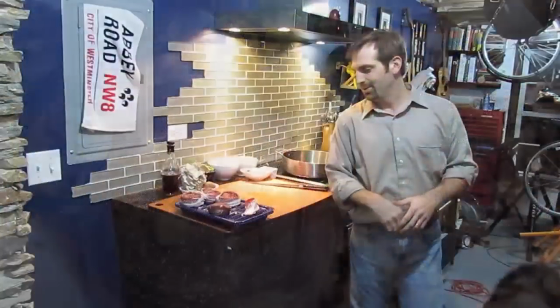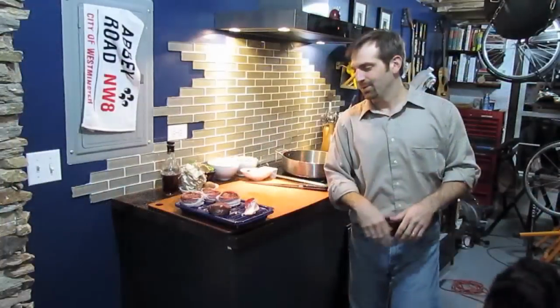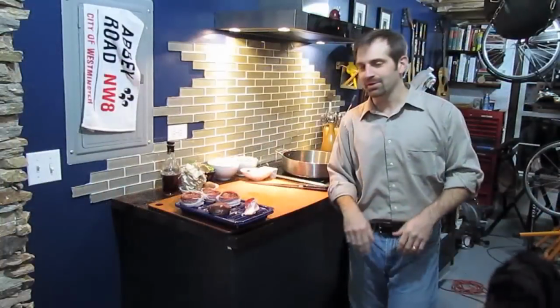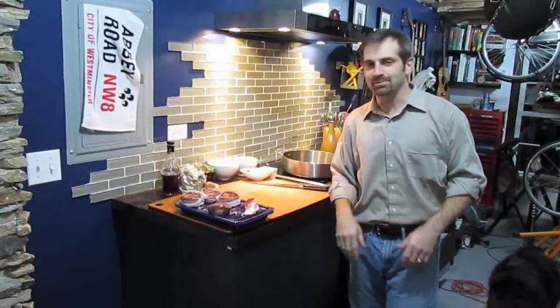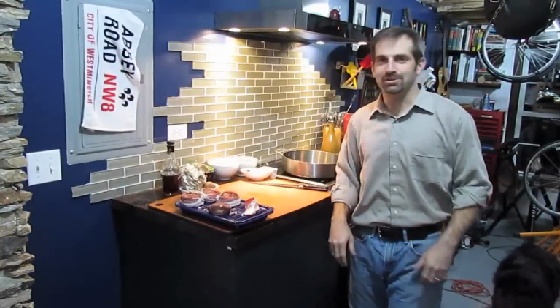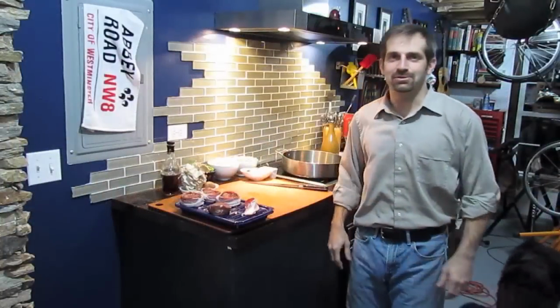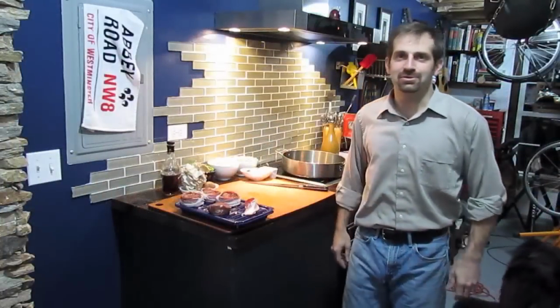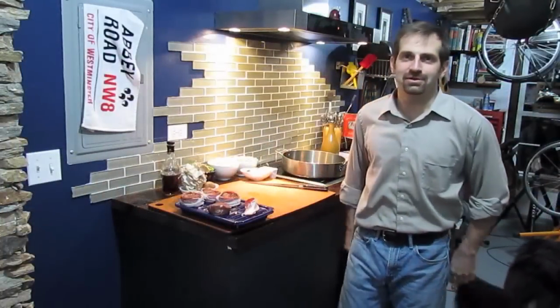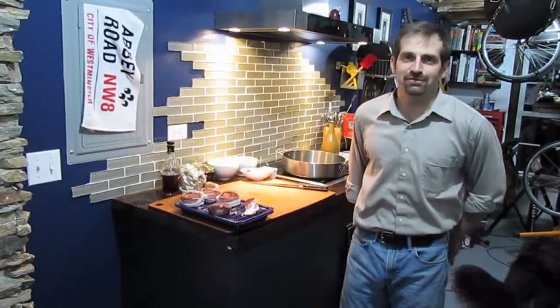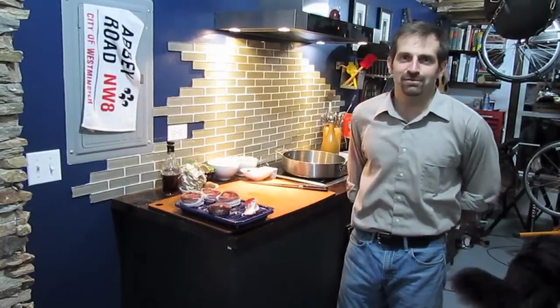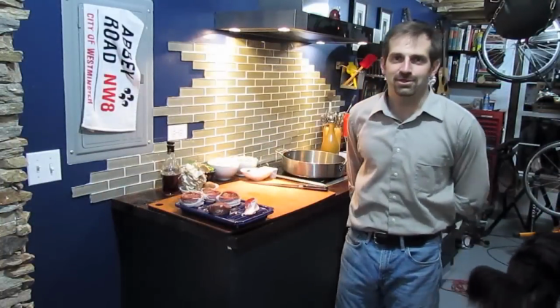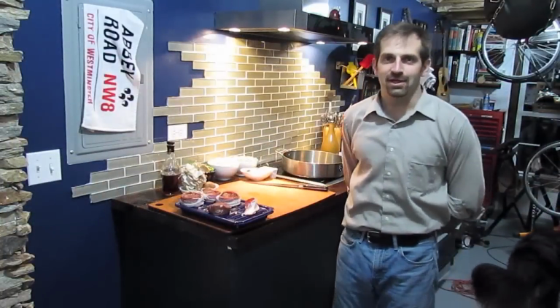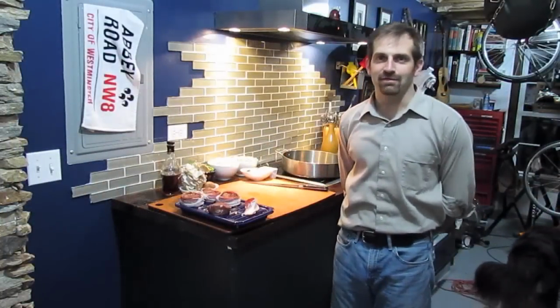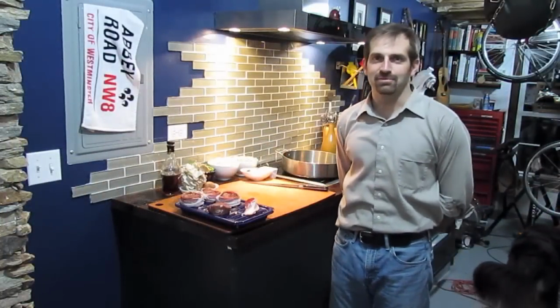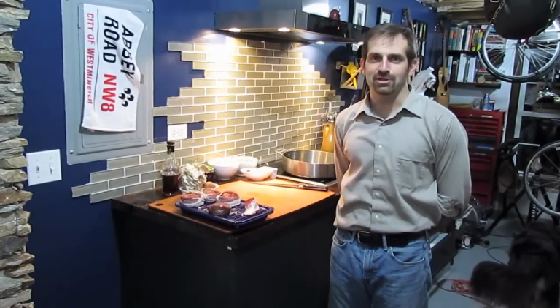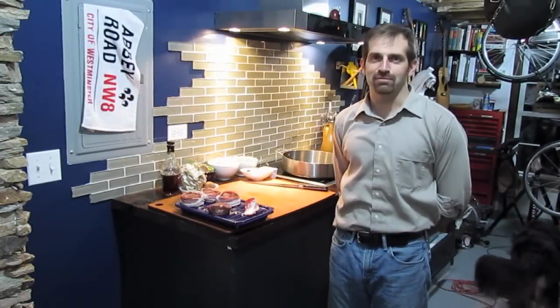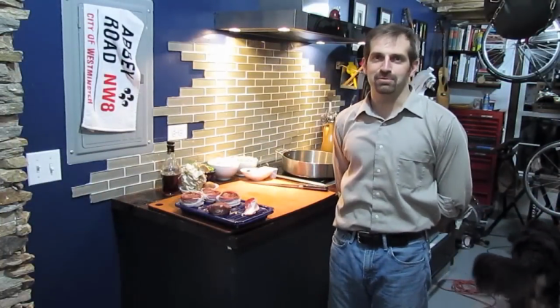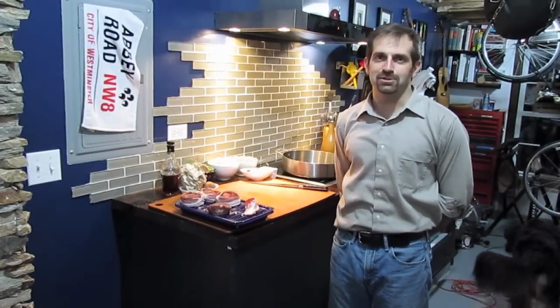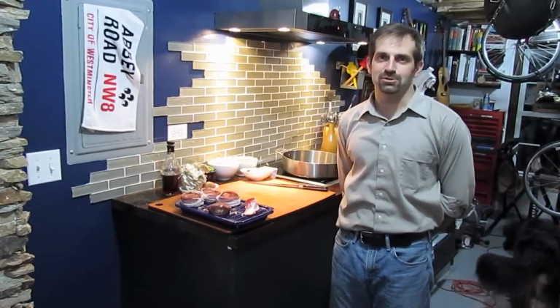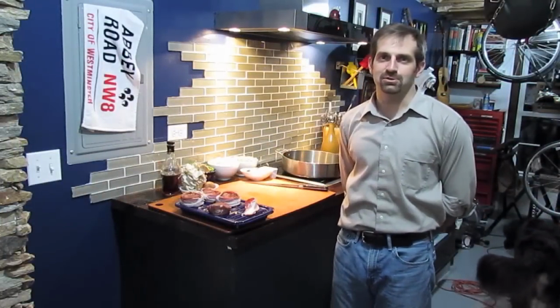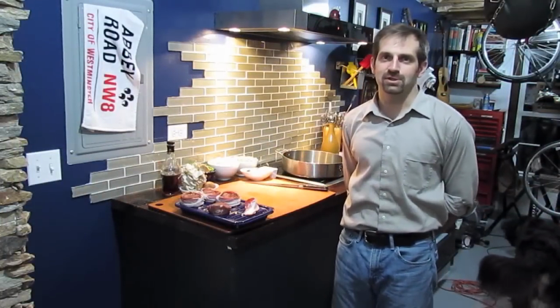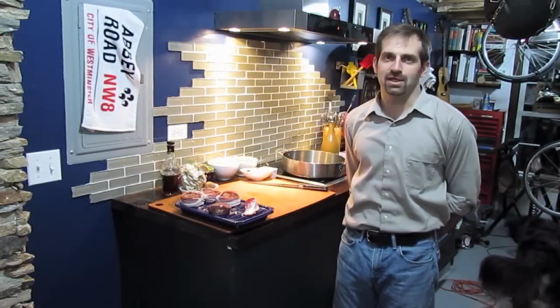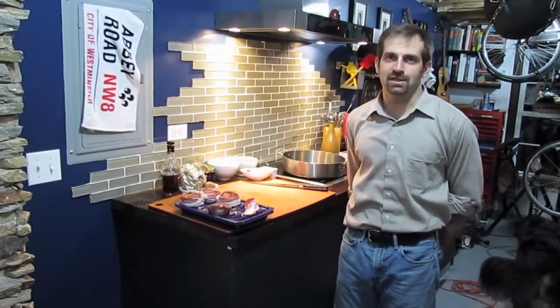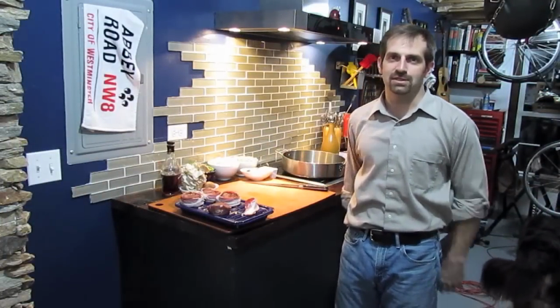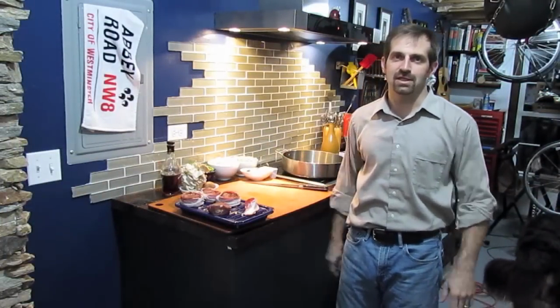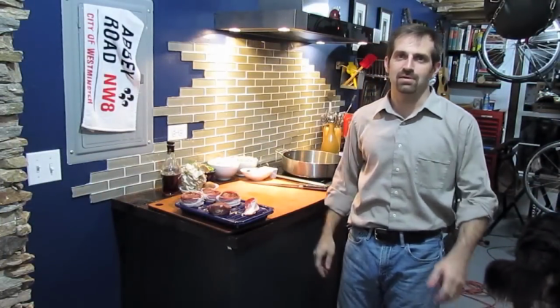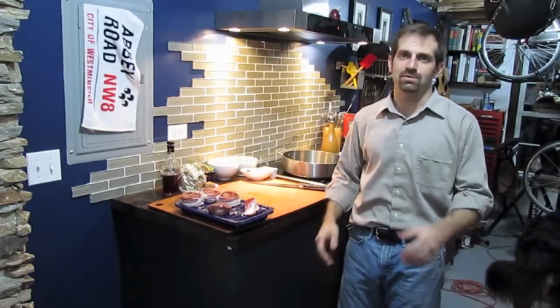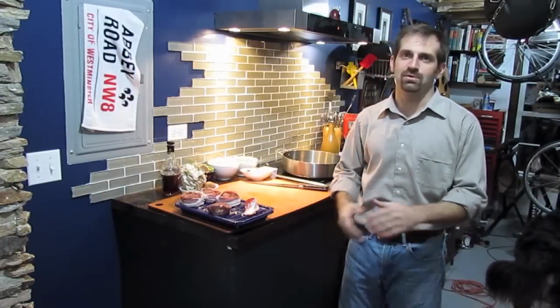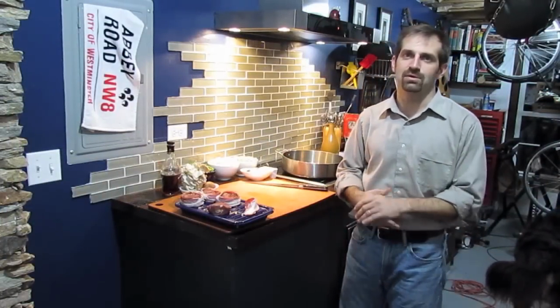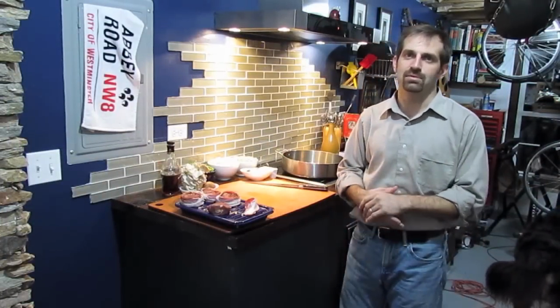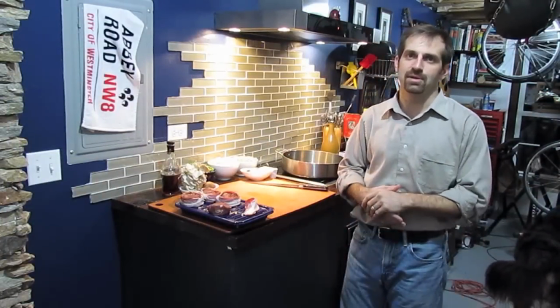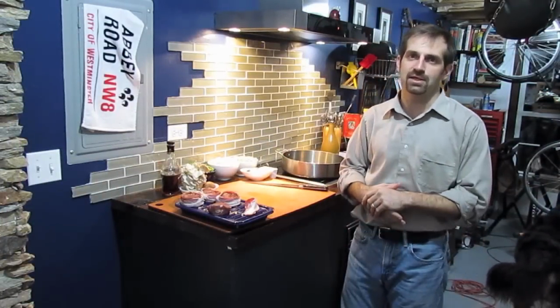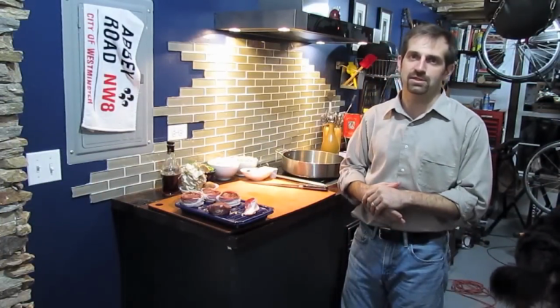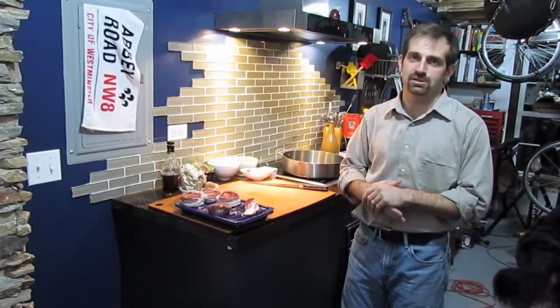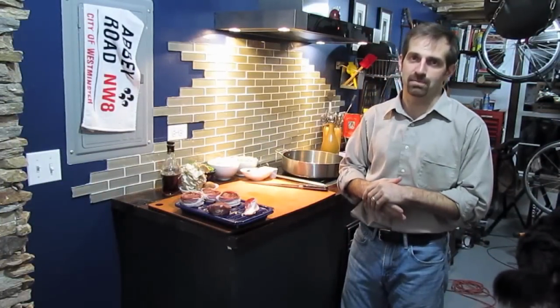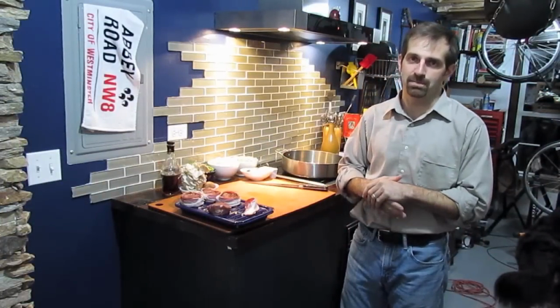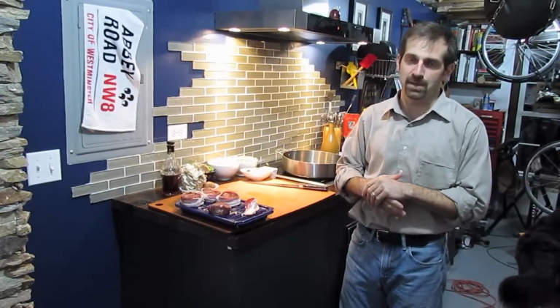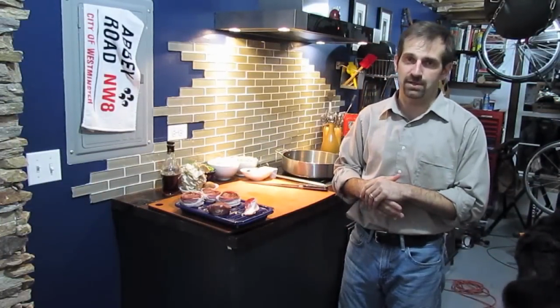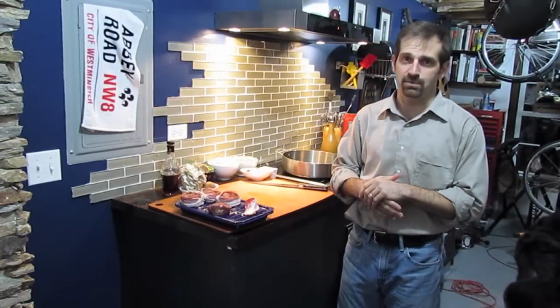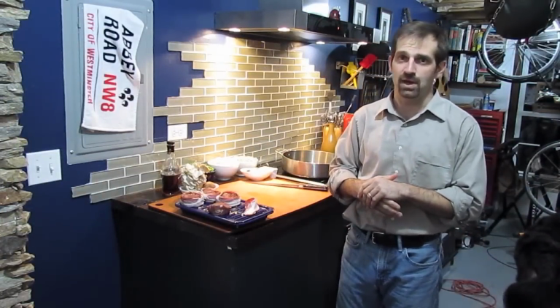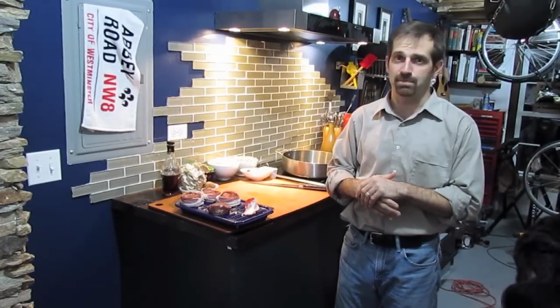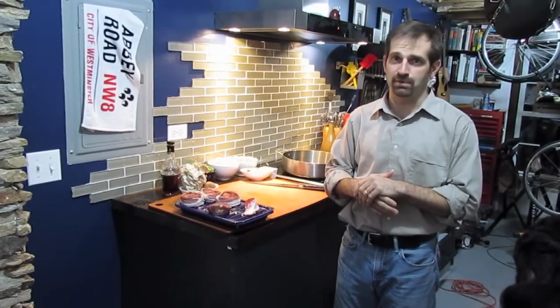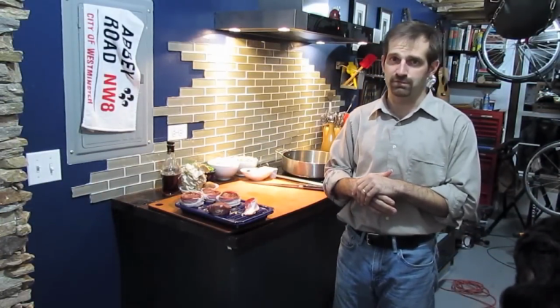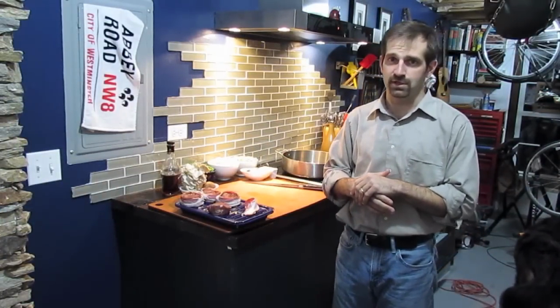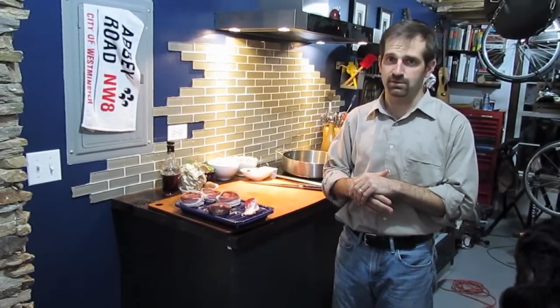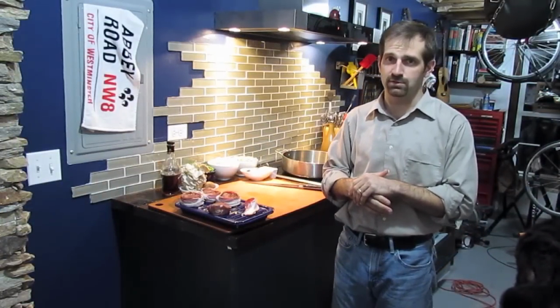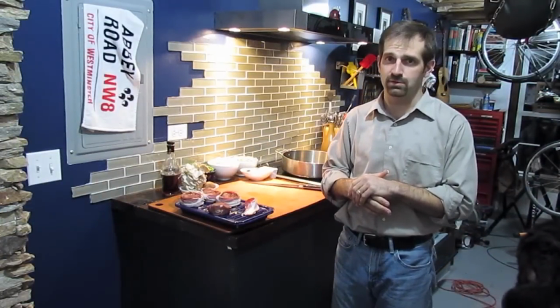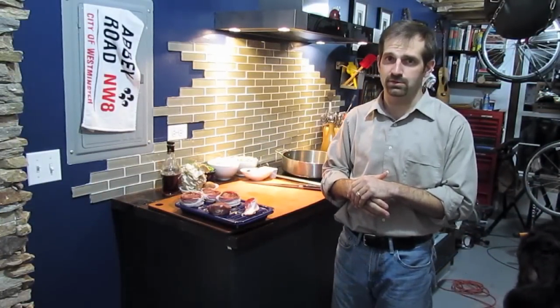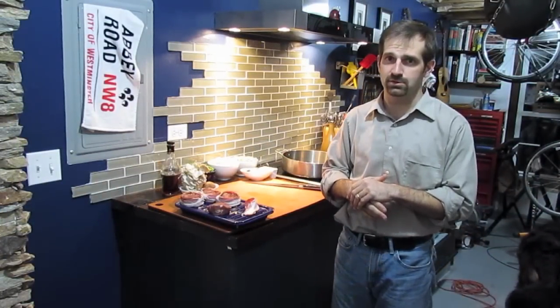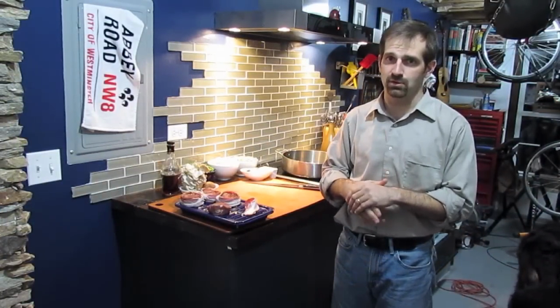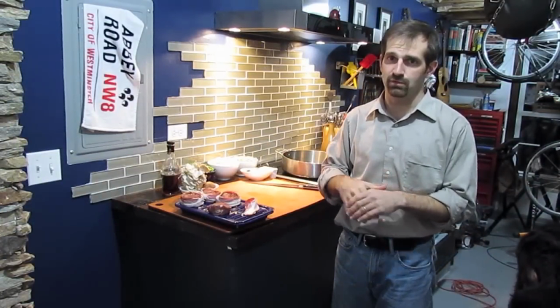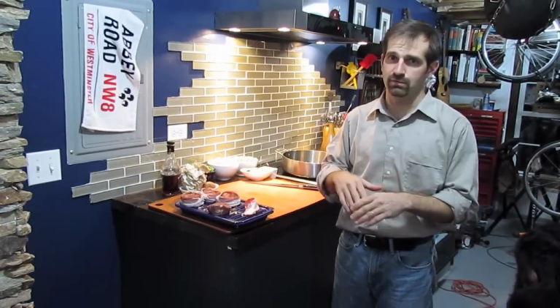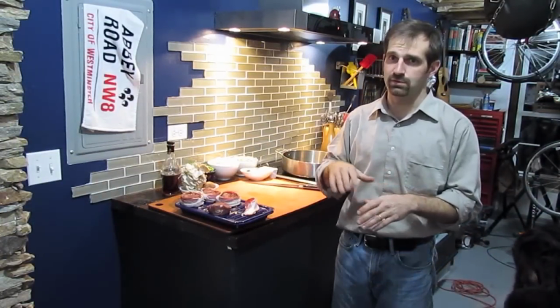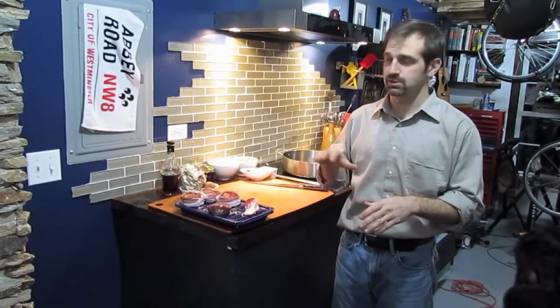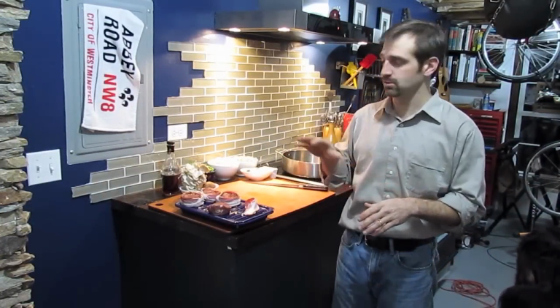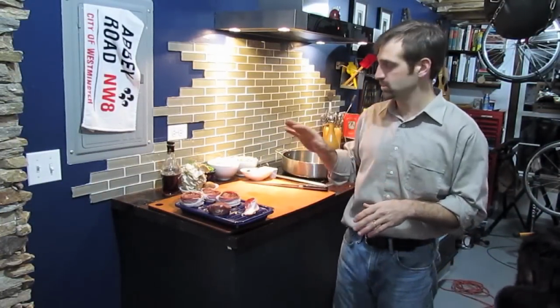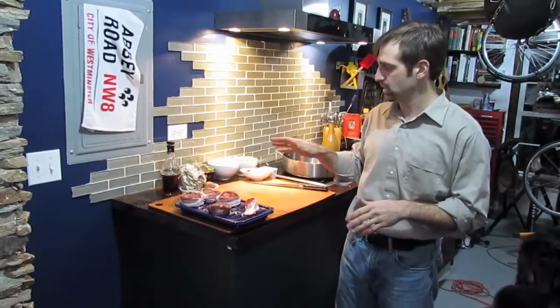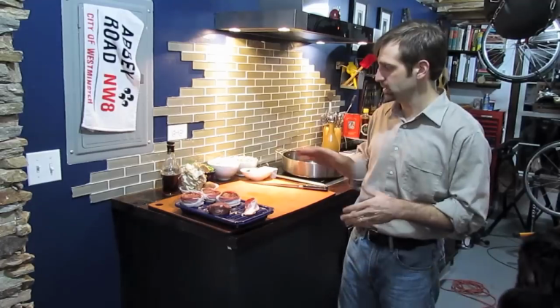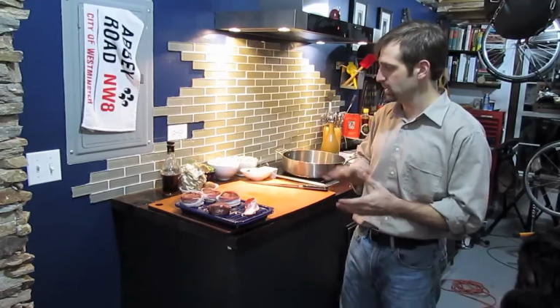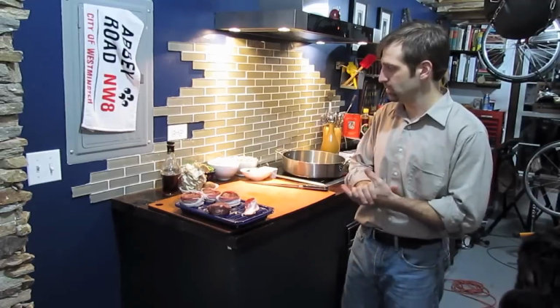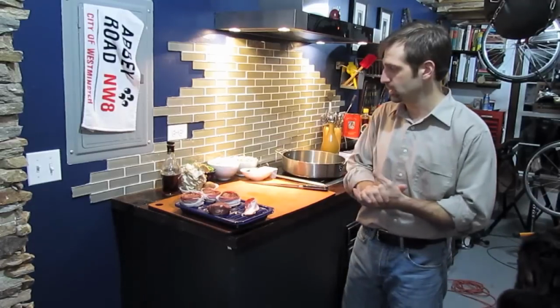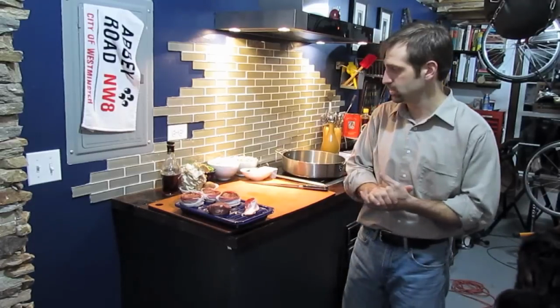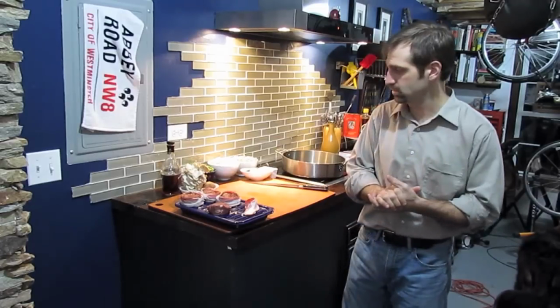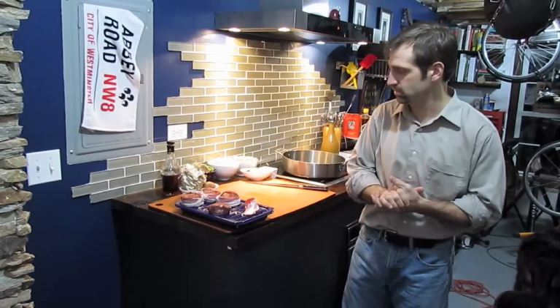Welcome to Cooking from the Cave. I'm Chef Pete Trusiak and today we're going to be making some bacon-wrapped beef tenderloins over some sautéed mushrooms.